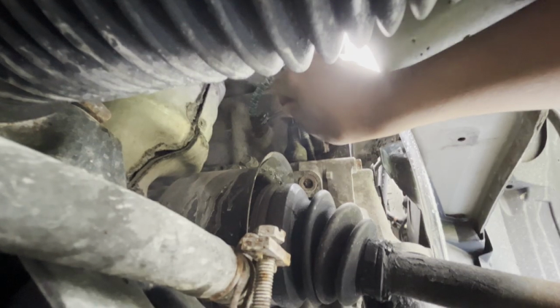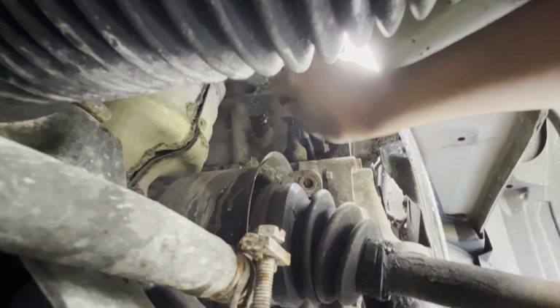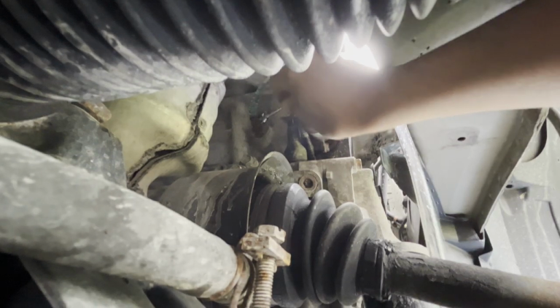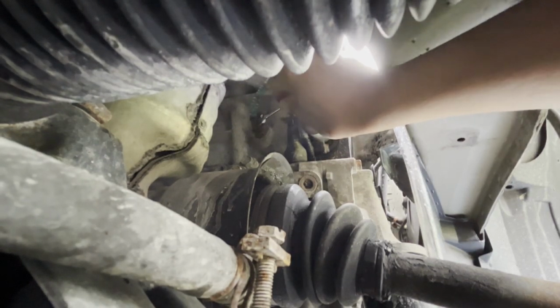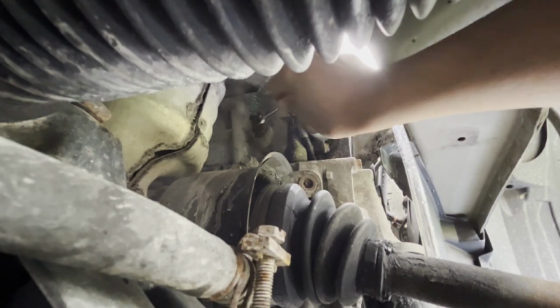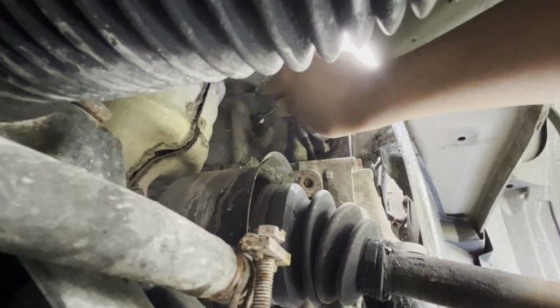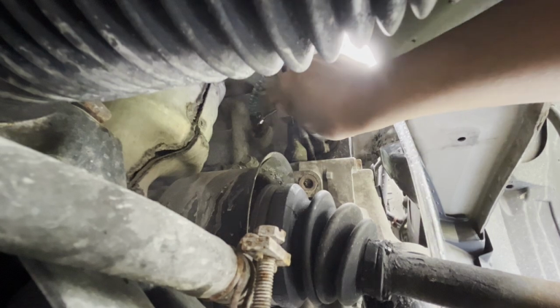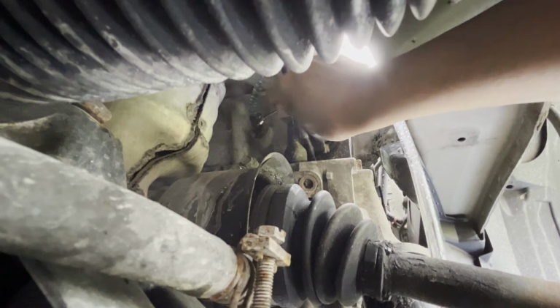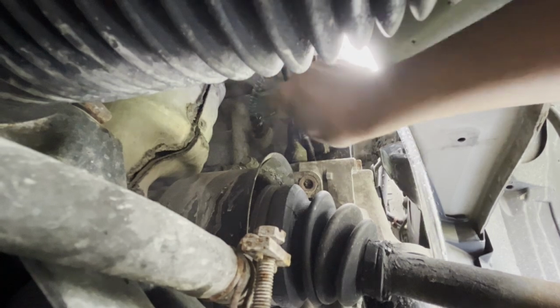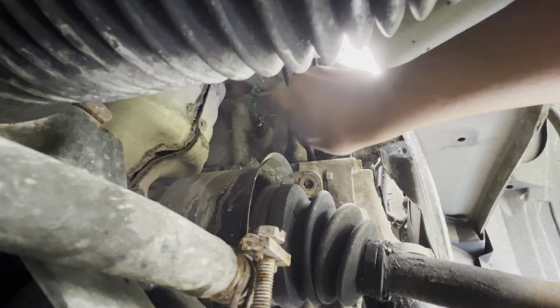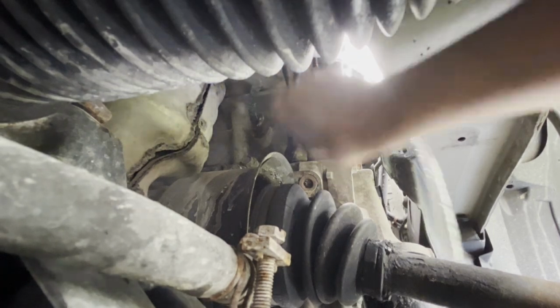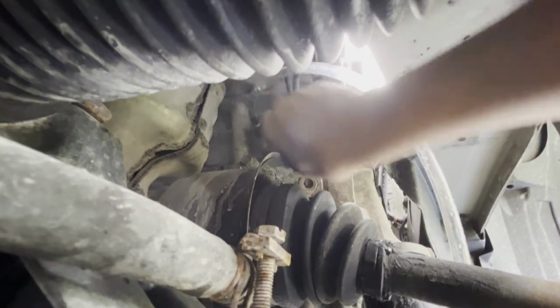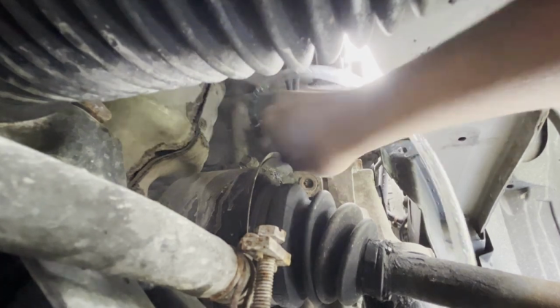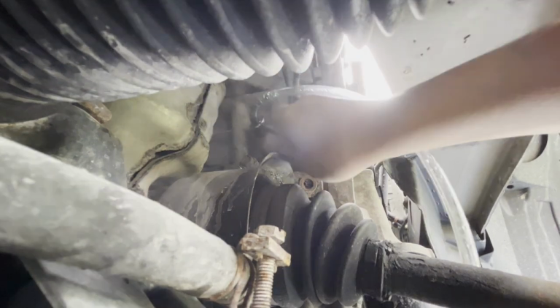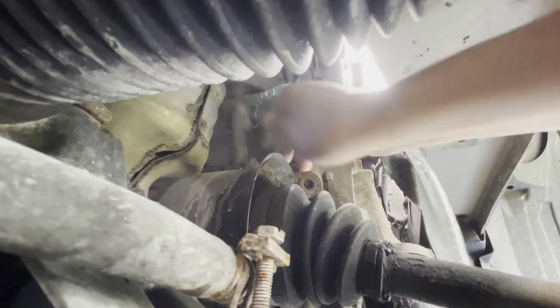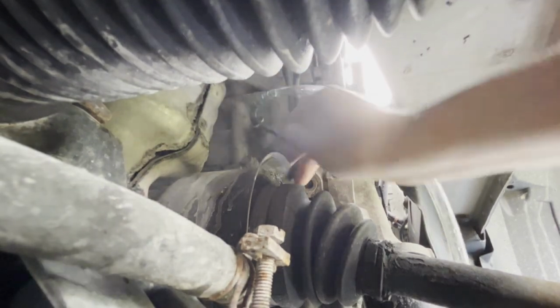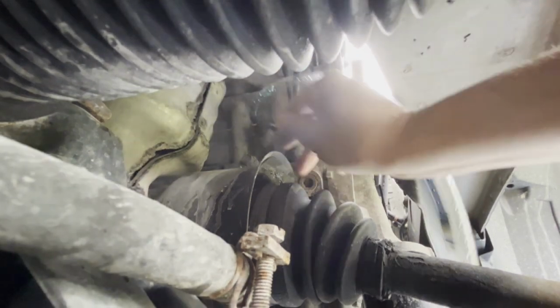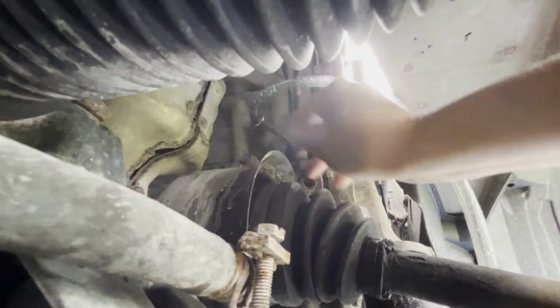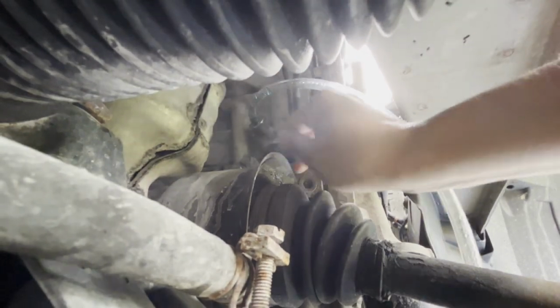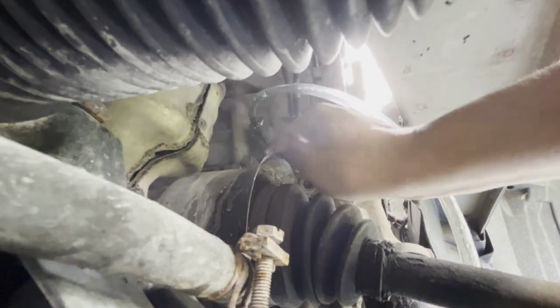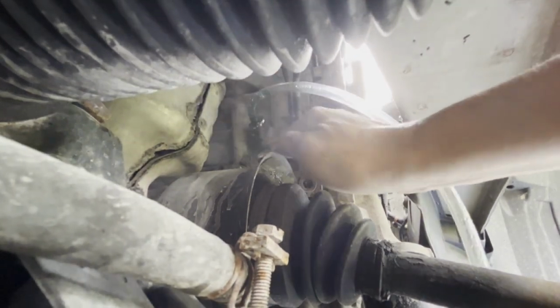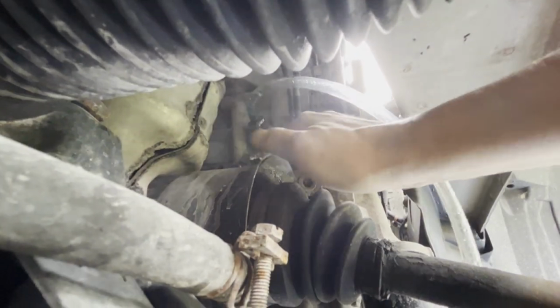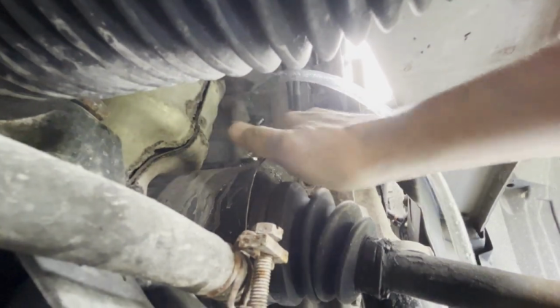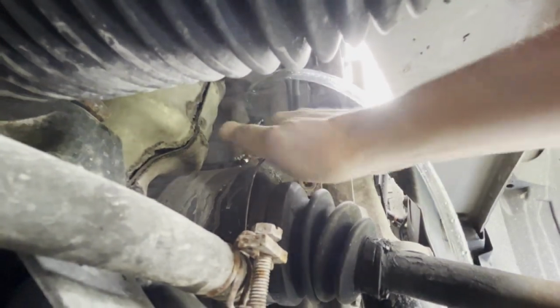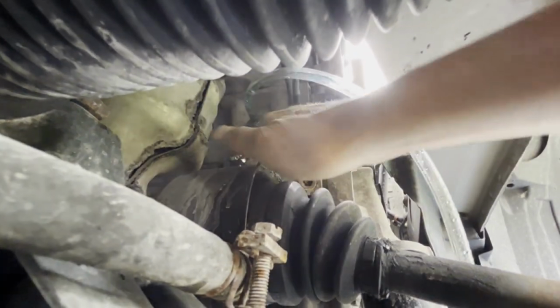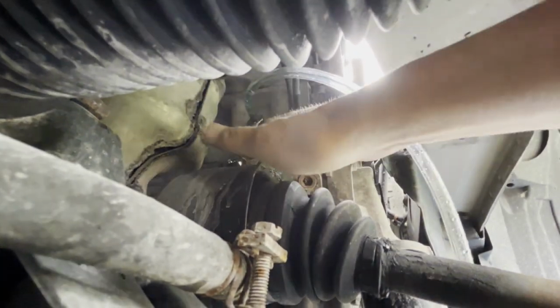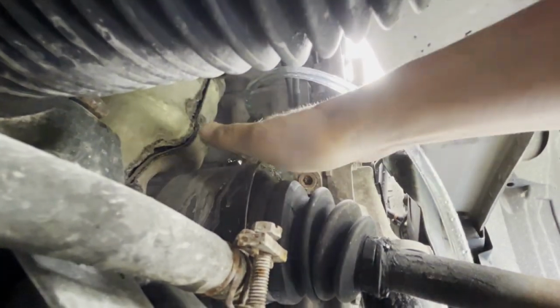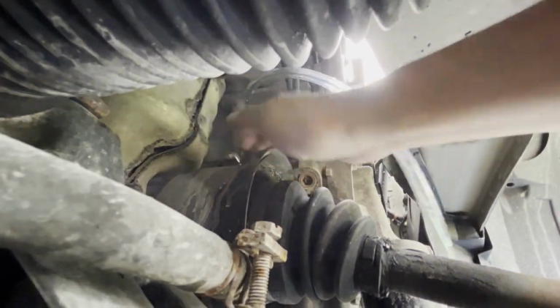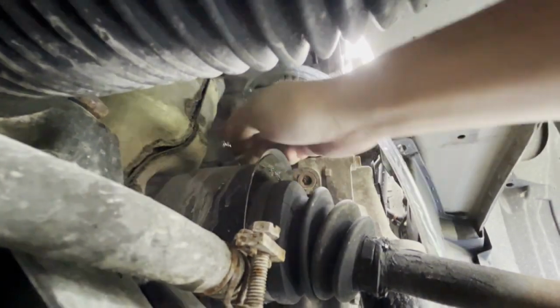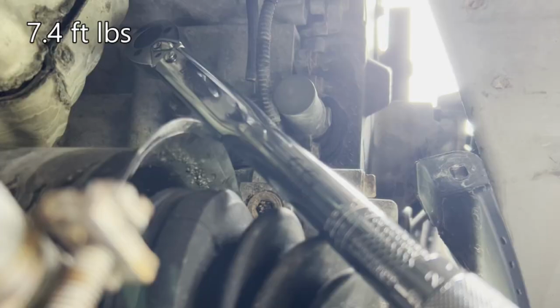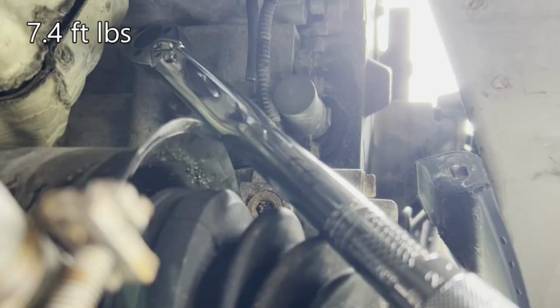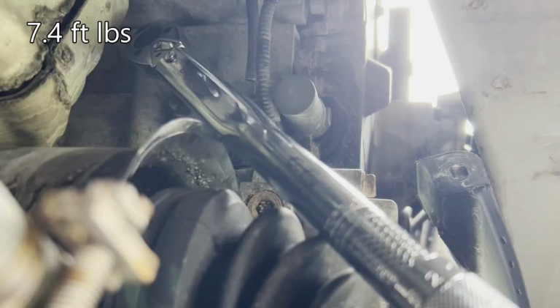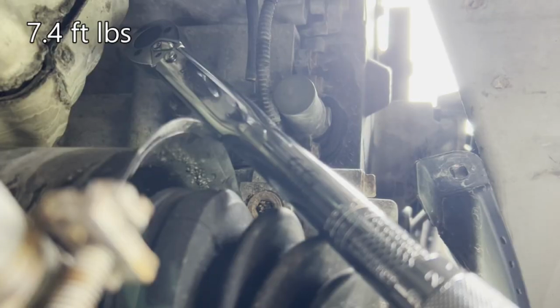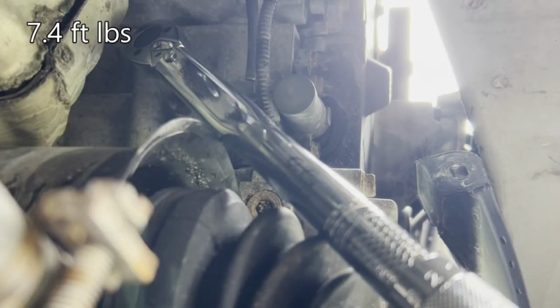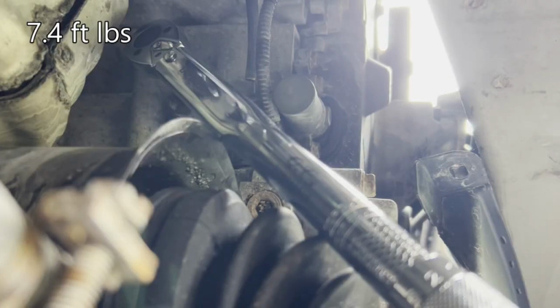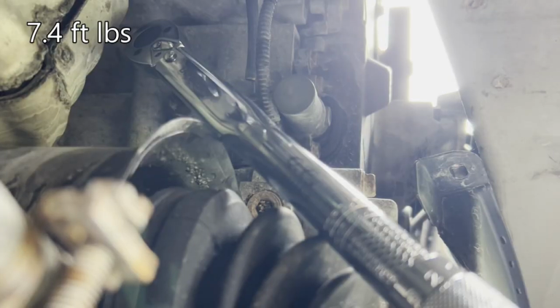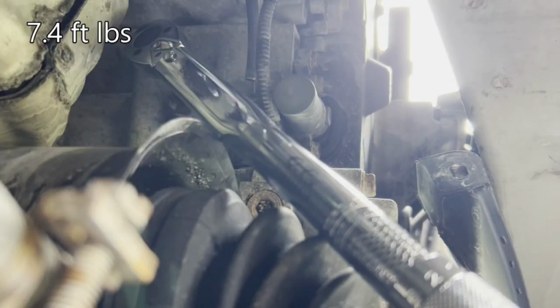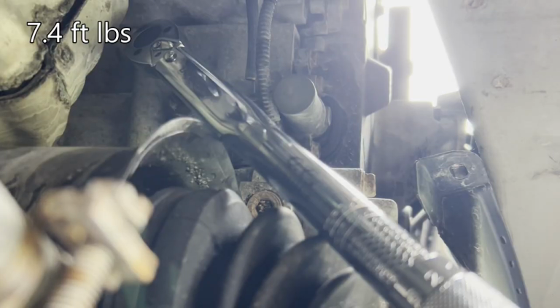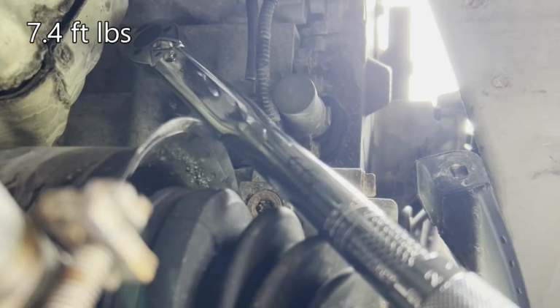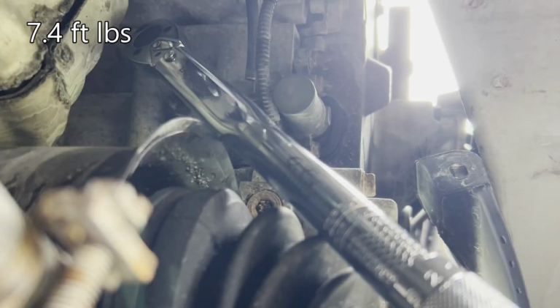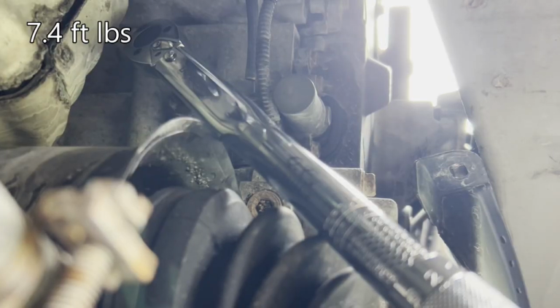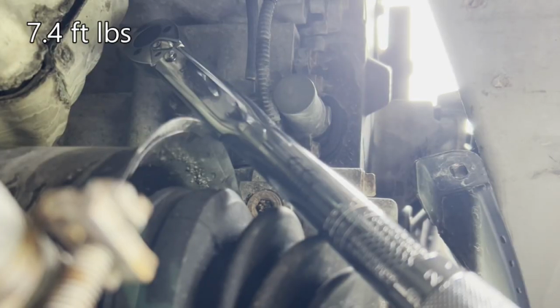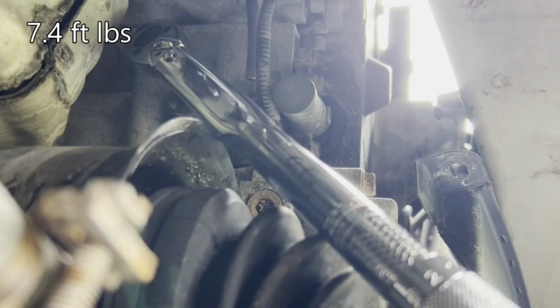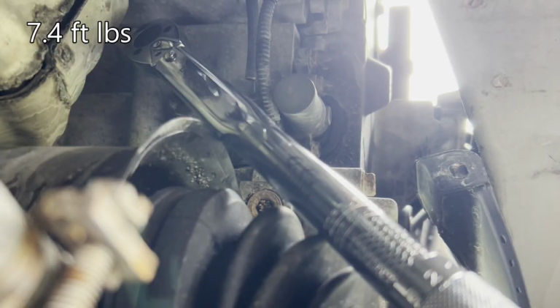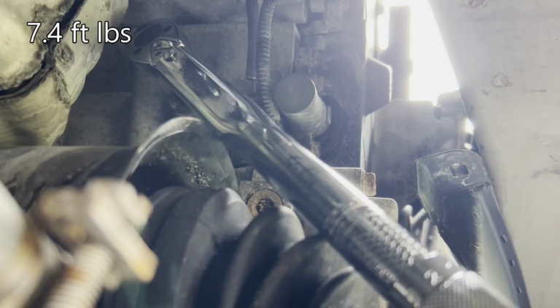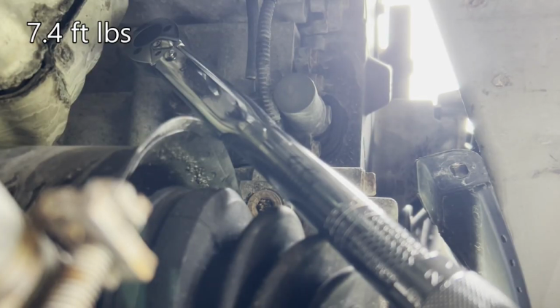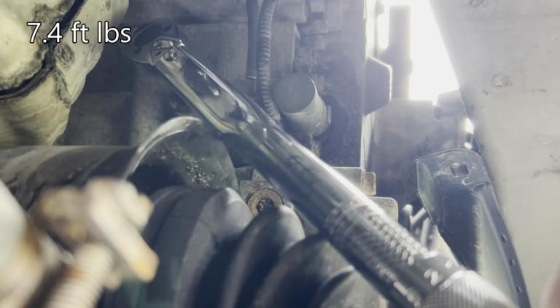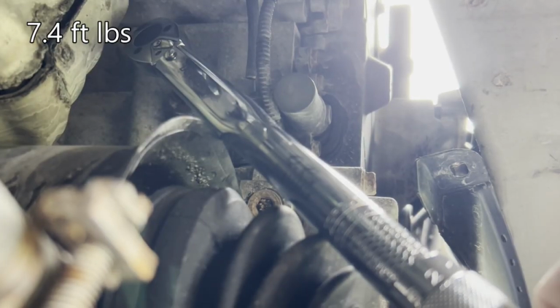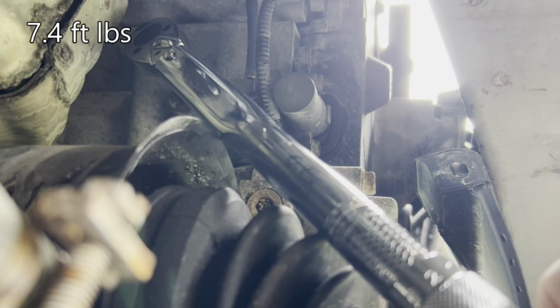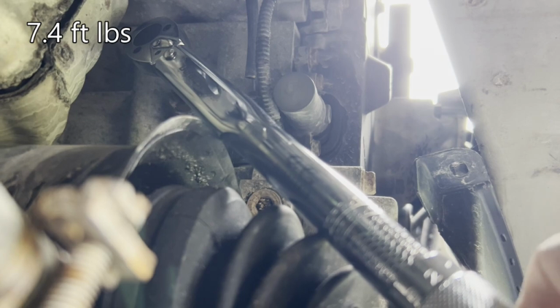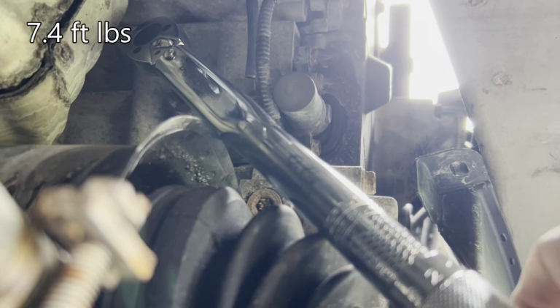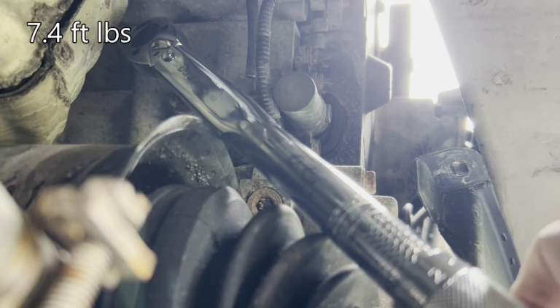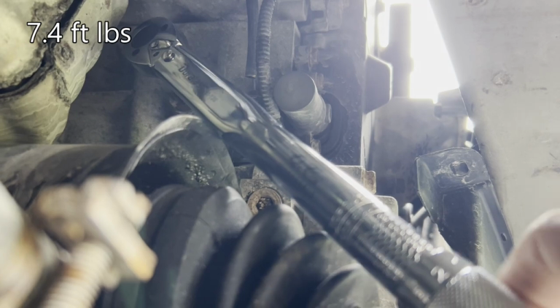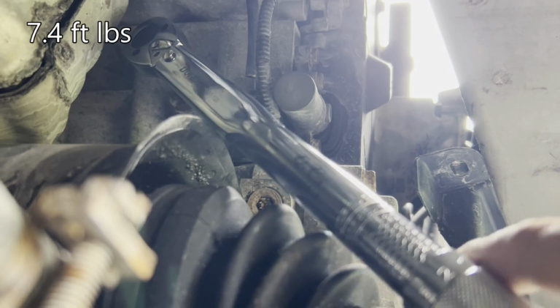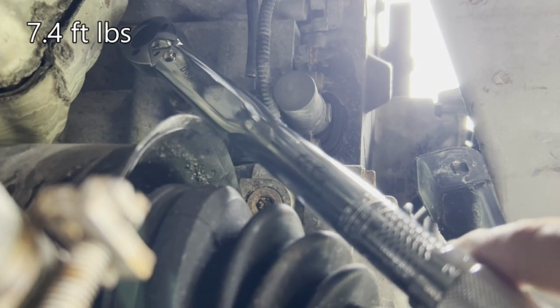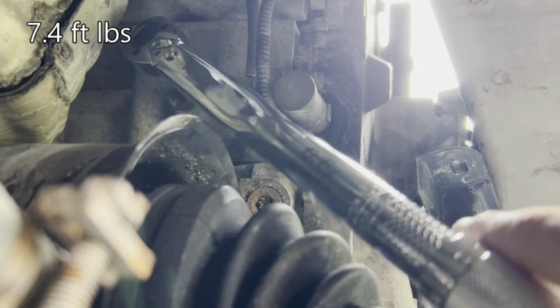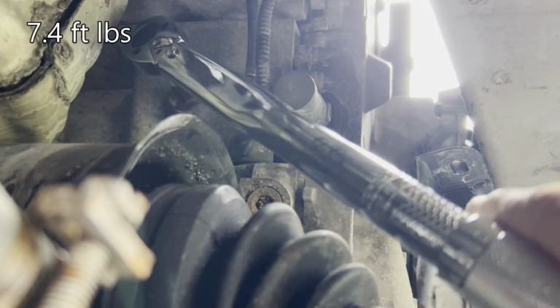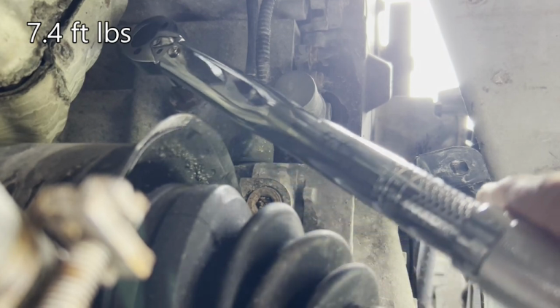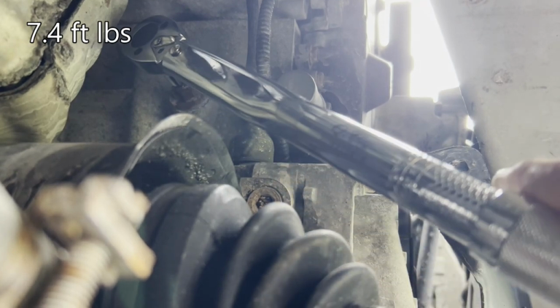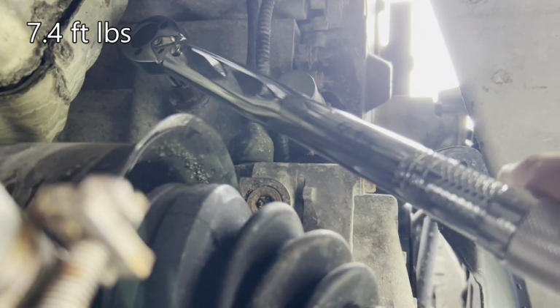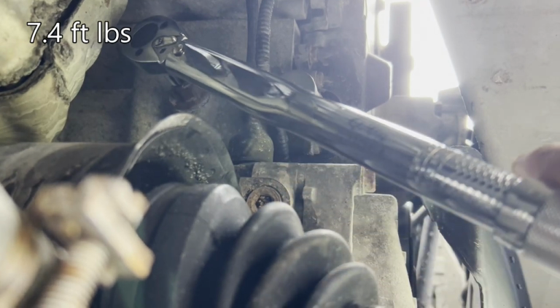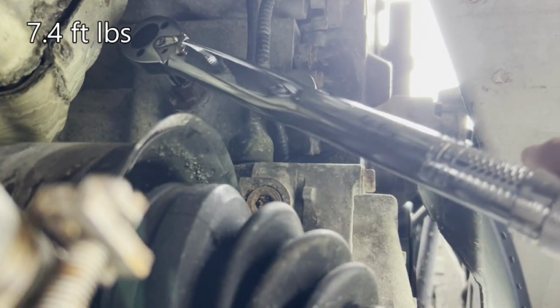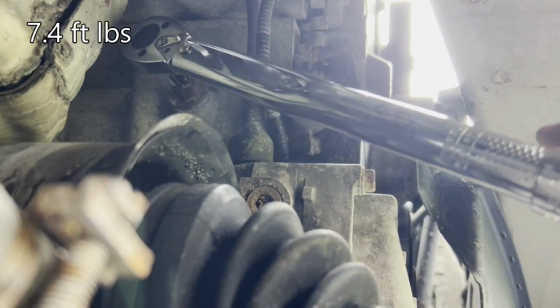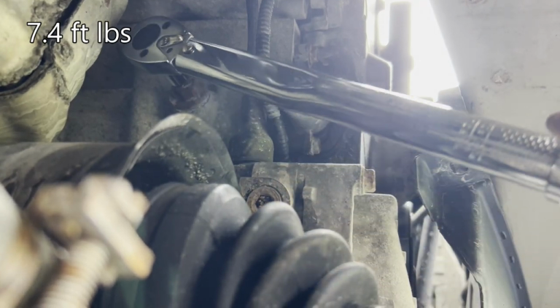It's all done draining, so we have to tighten it up. You want to tighten it to 7.4 foot-pounds.